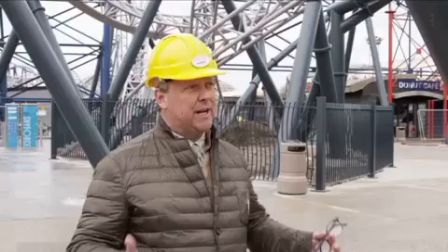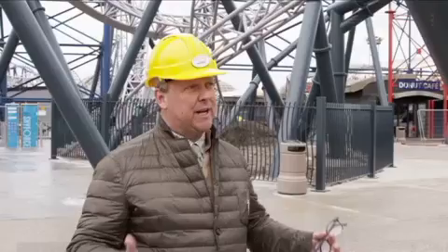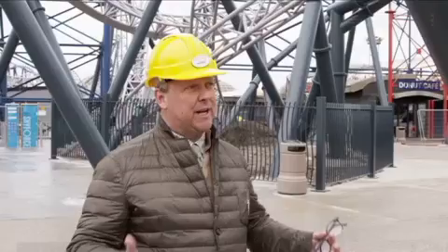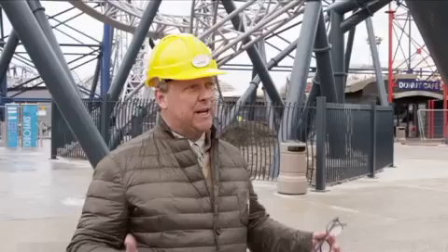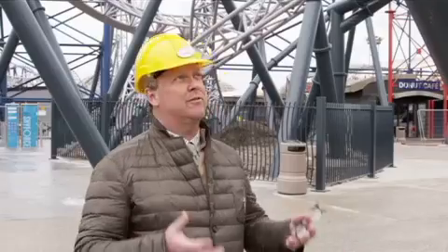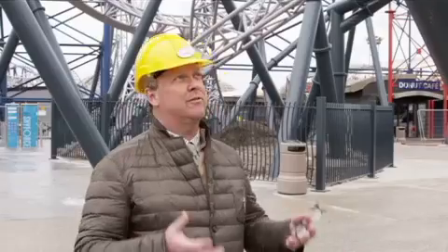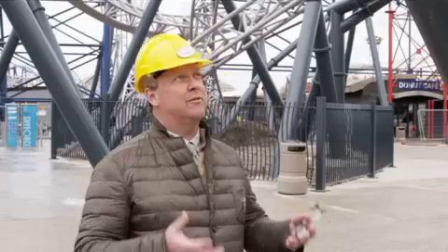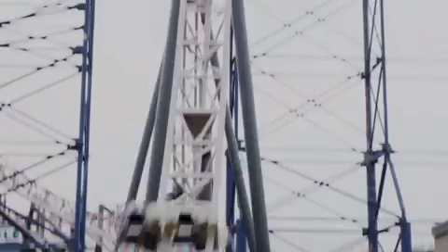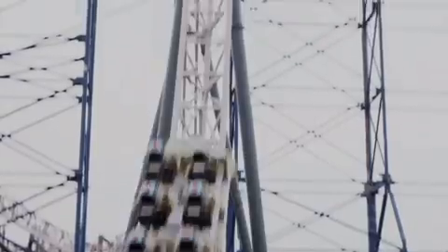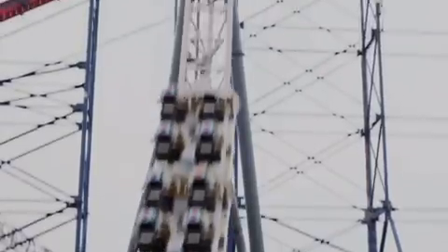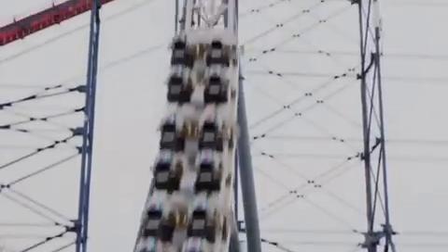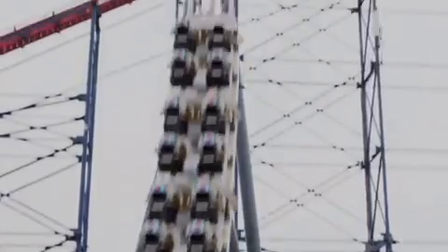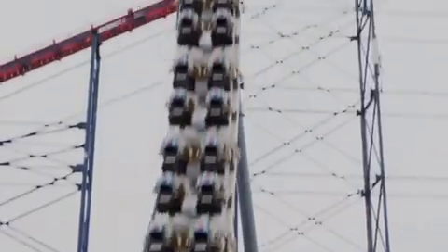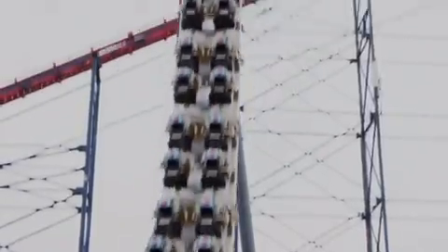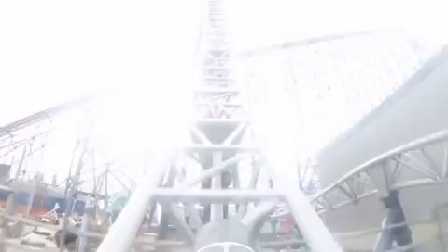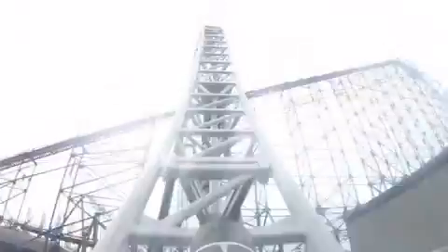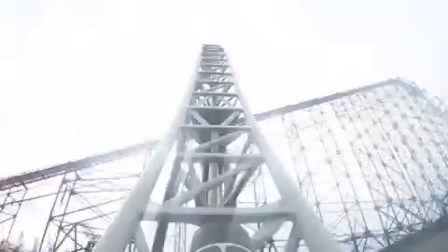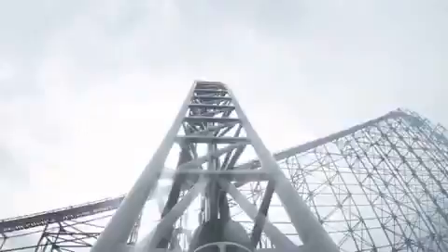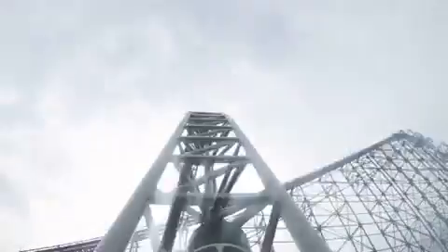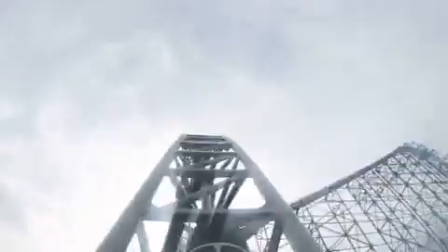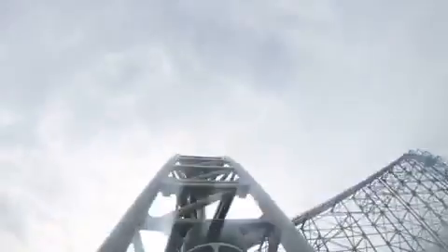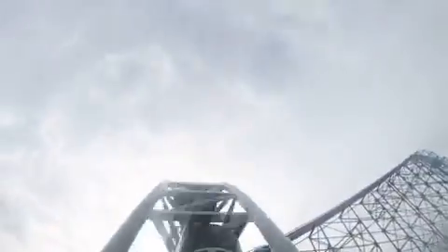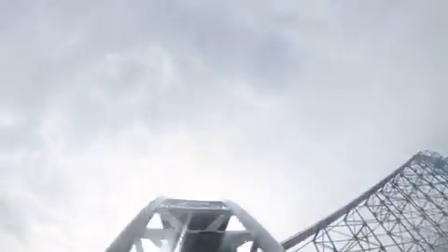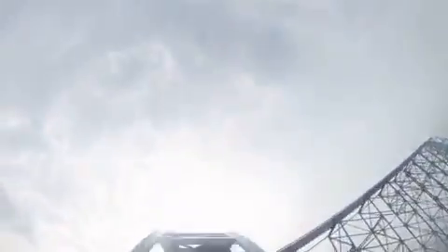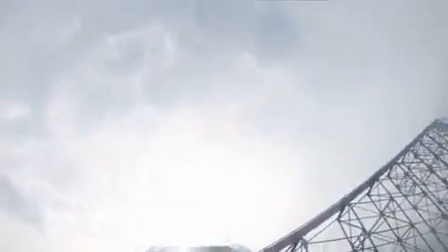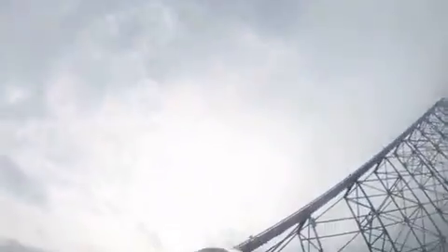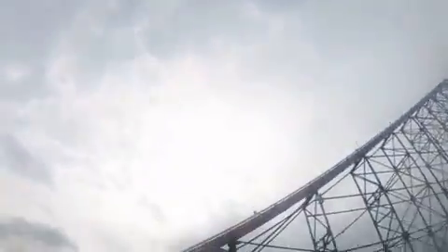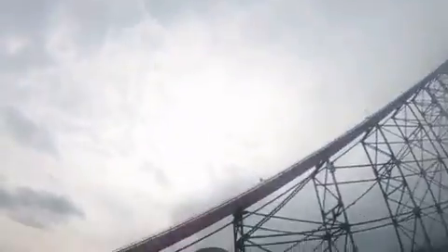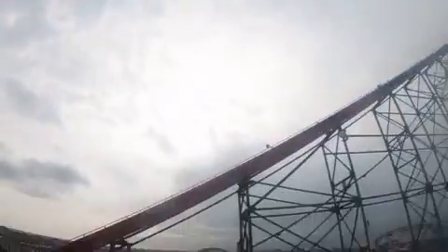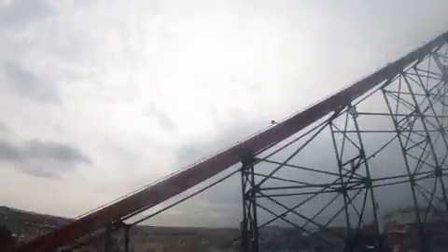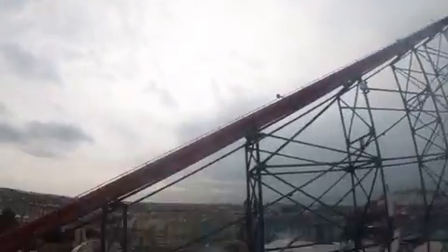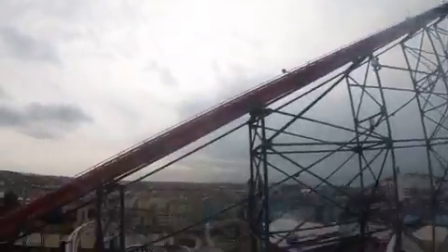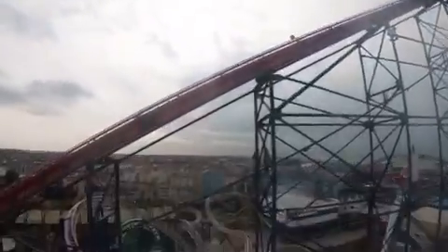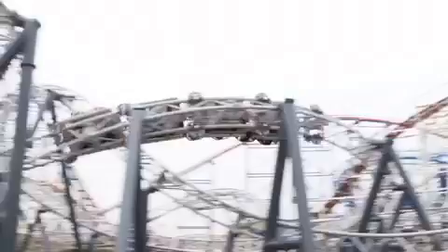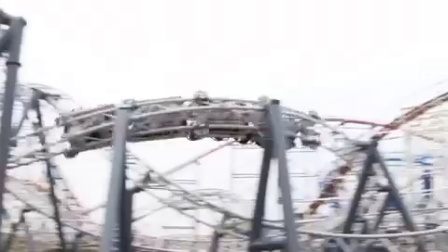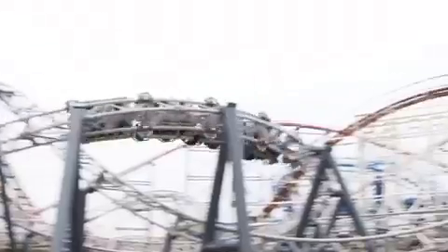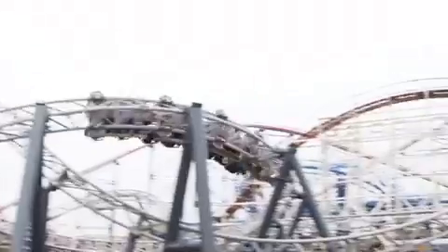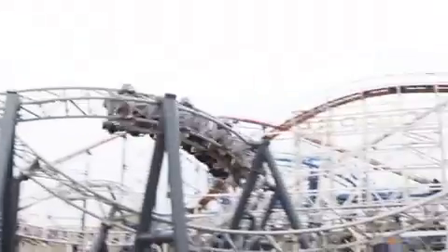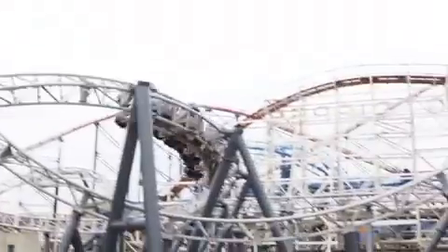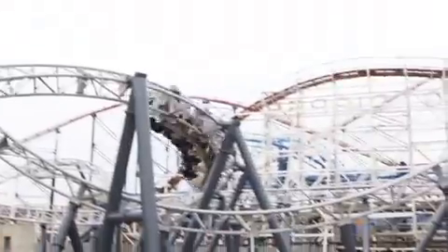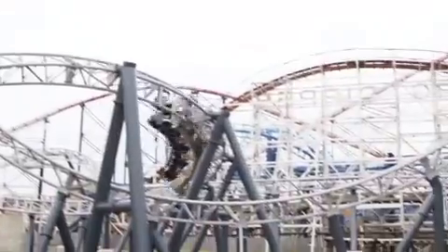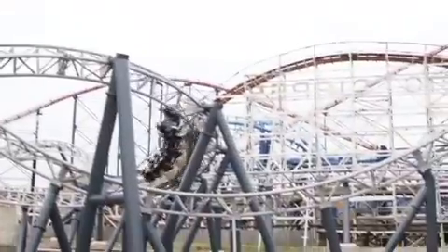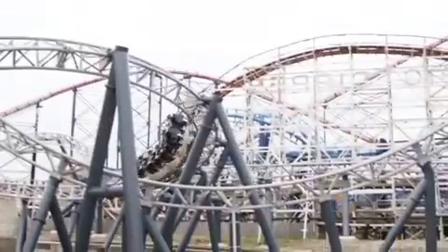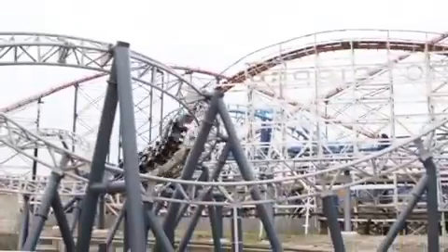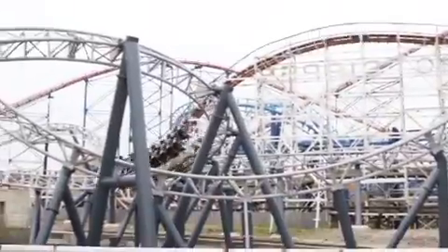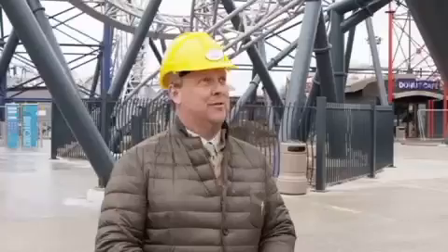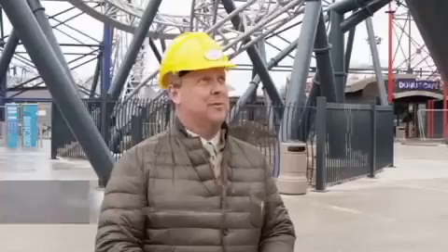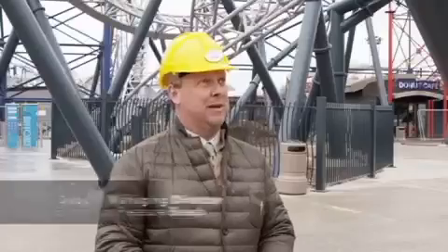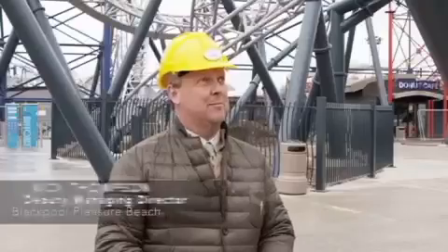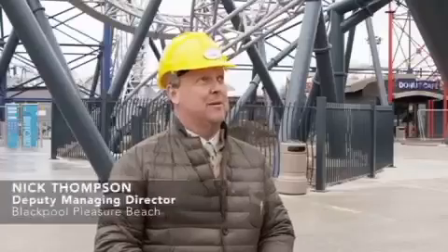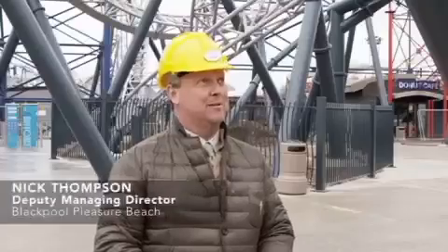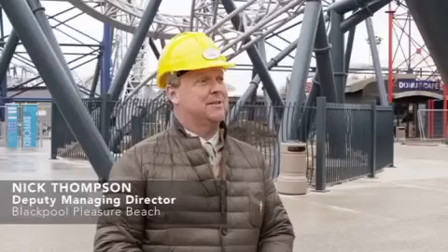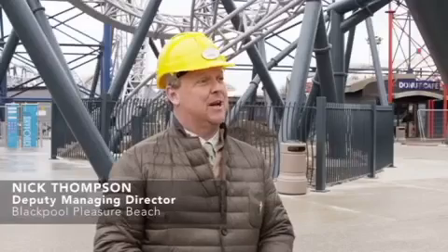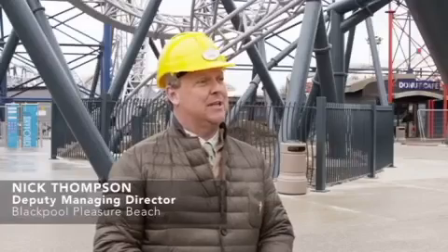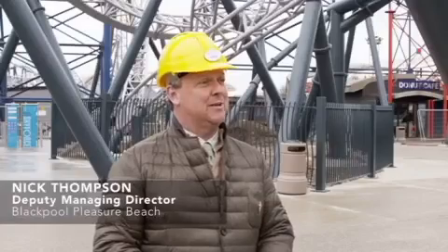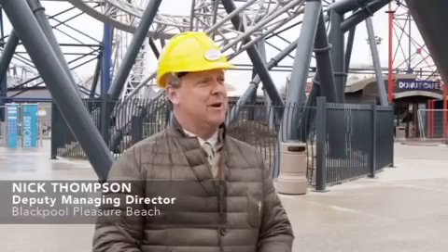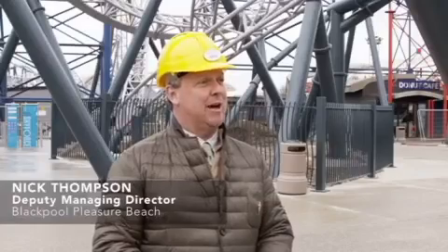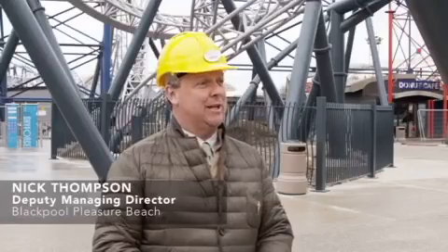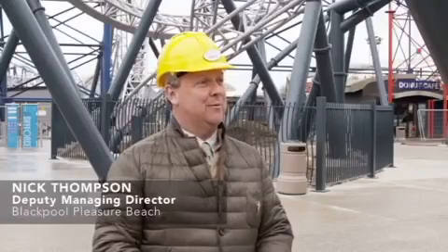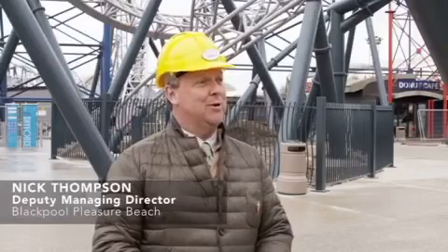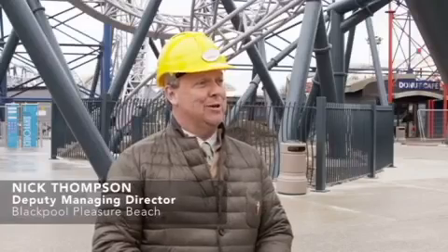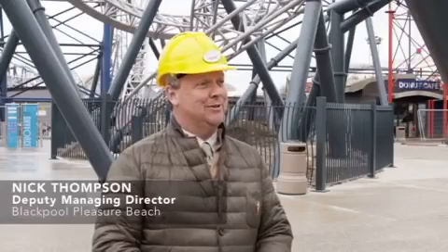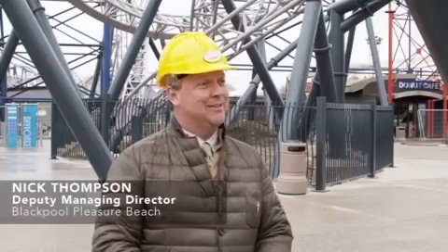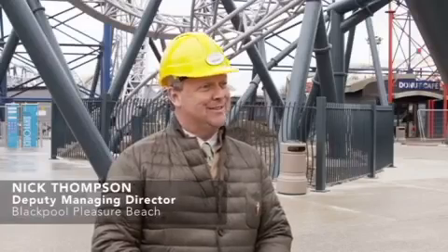Watching it come out of the ground, it's beaten all expectations and it's going to be the most exciting ride in the world.